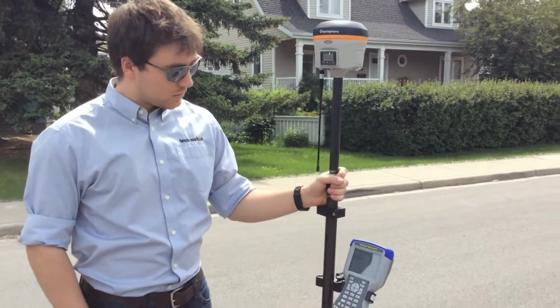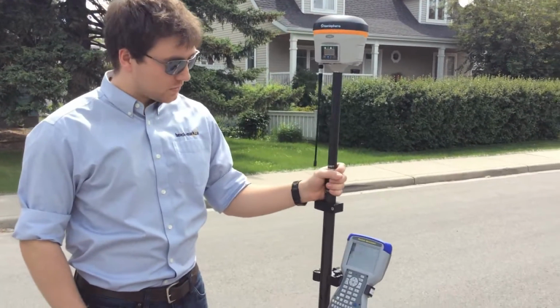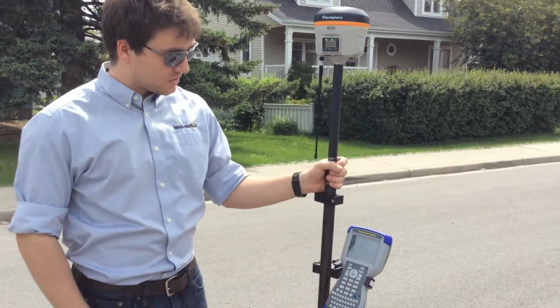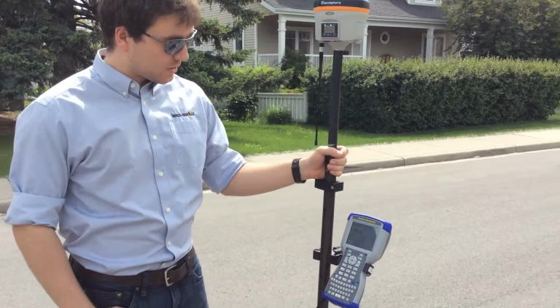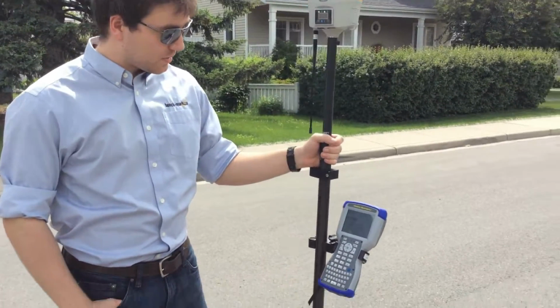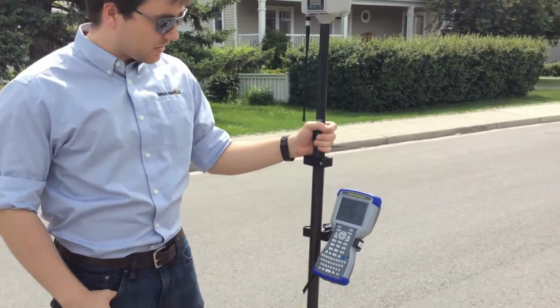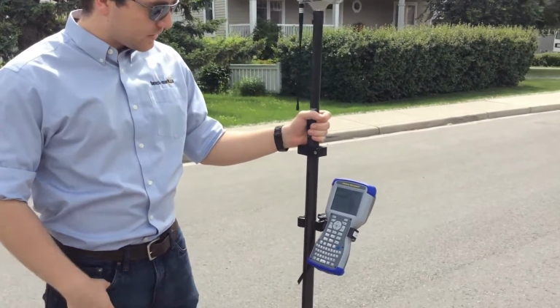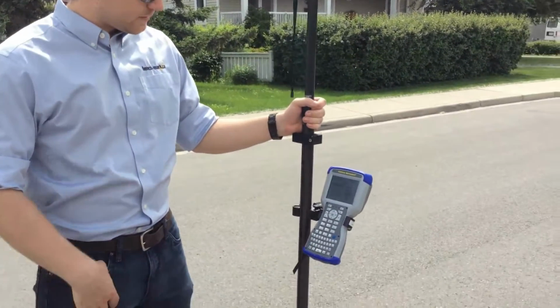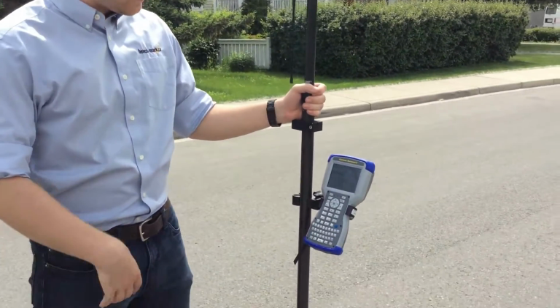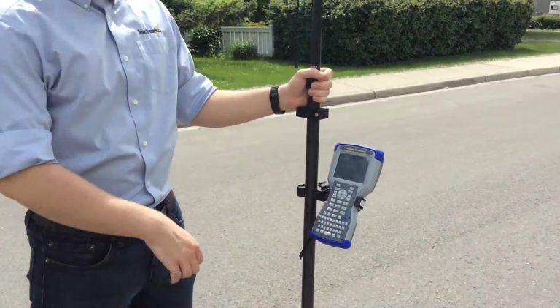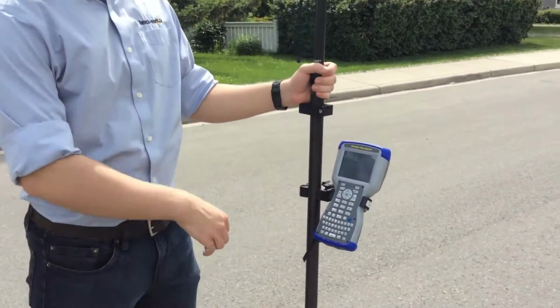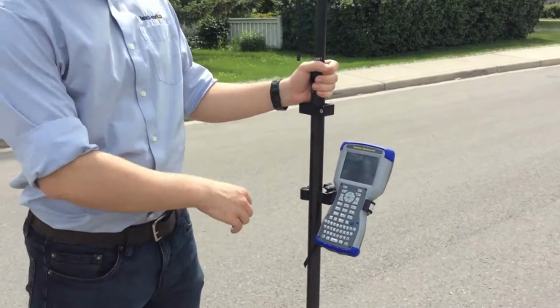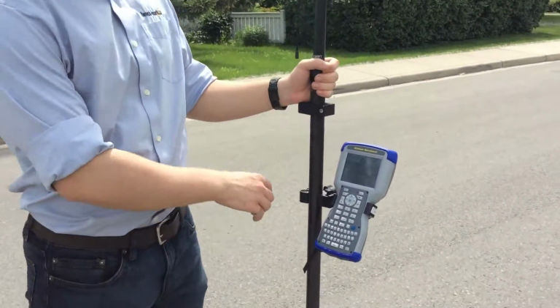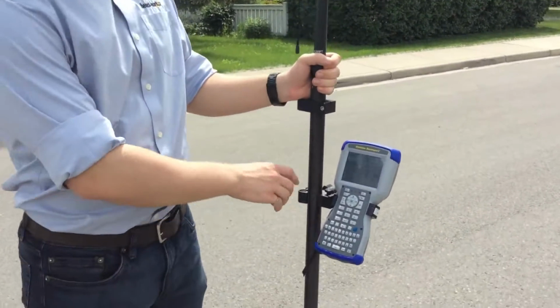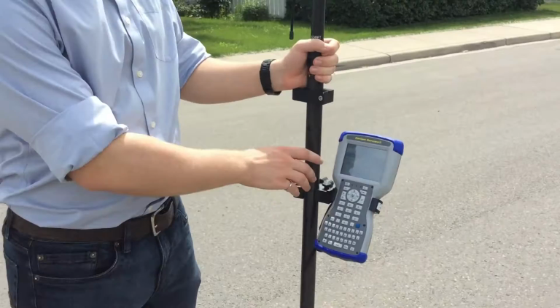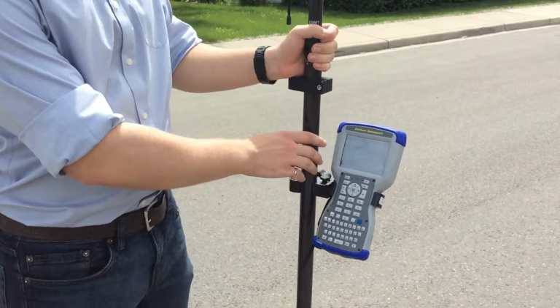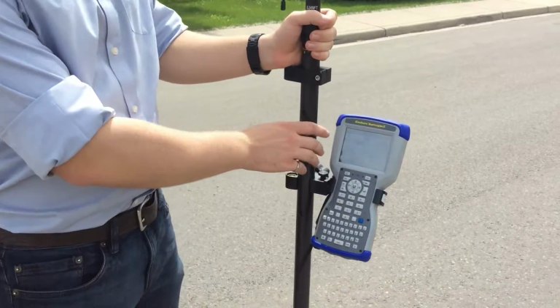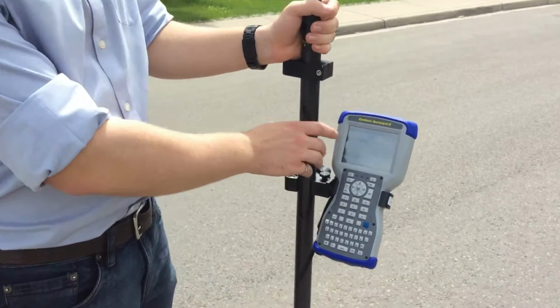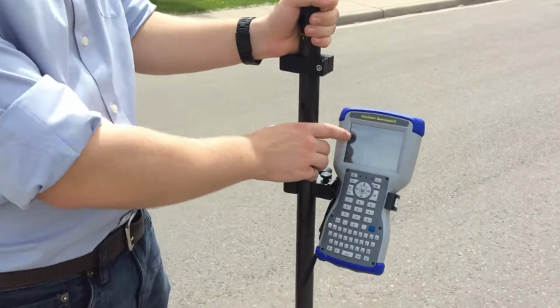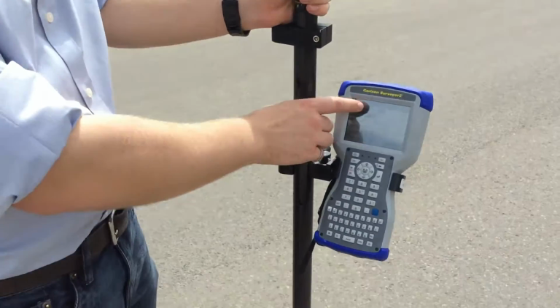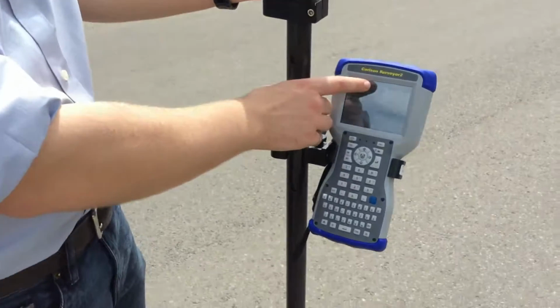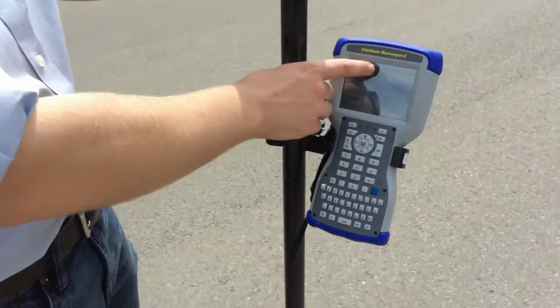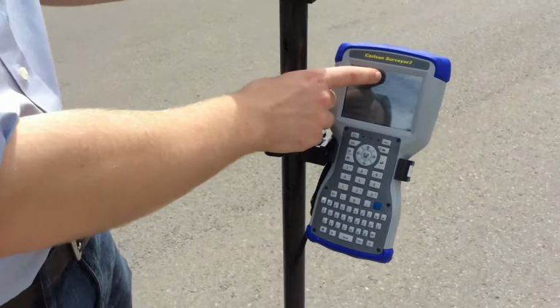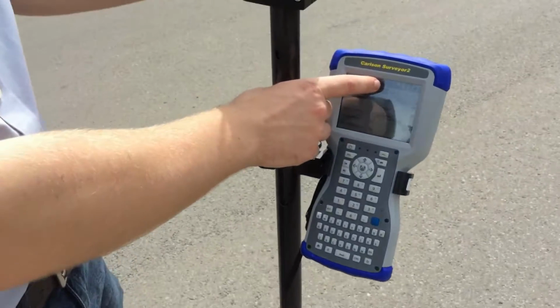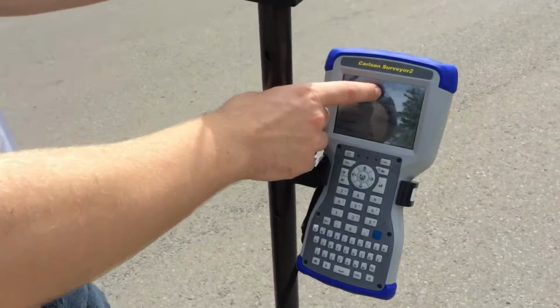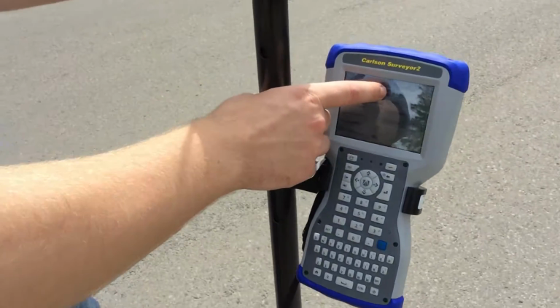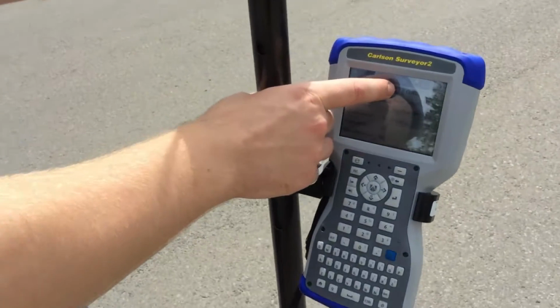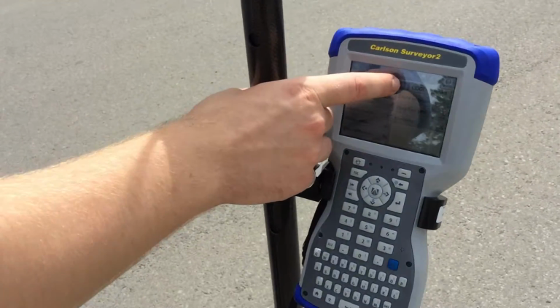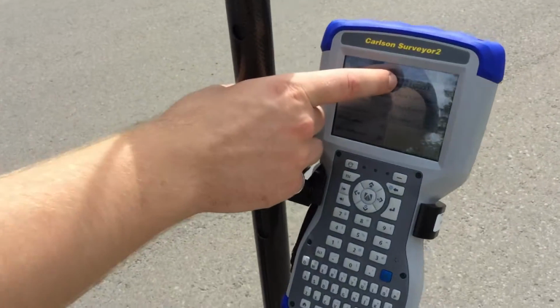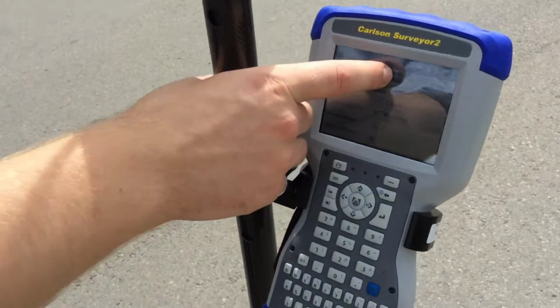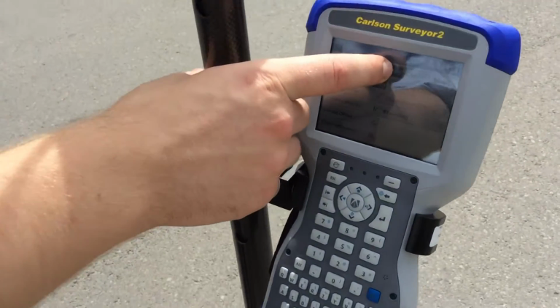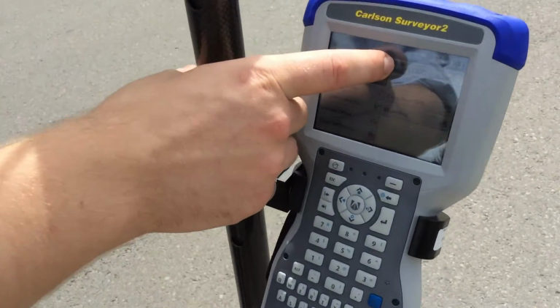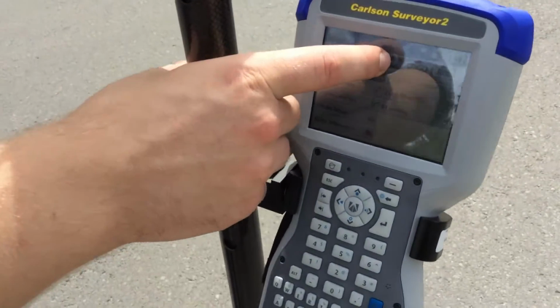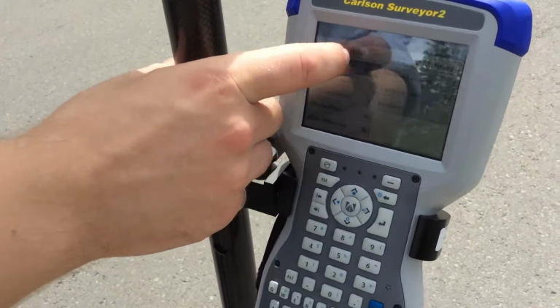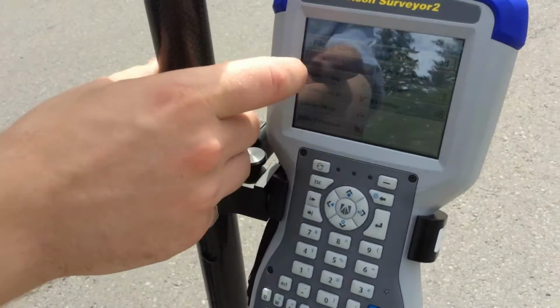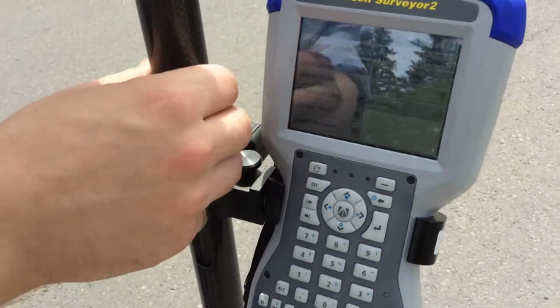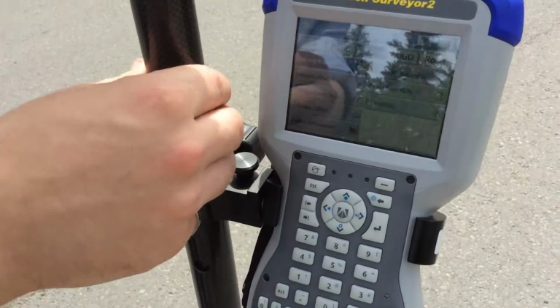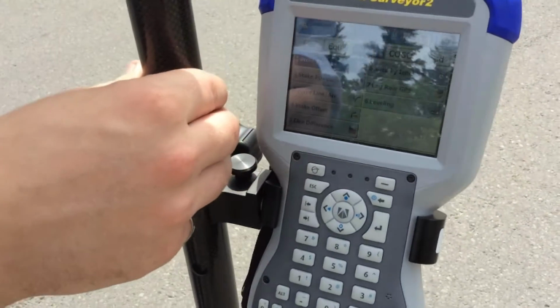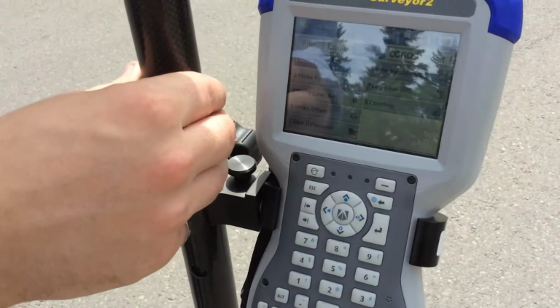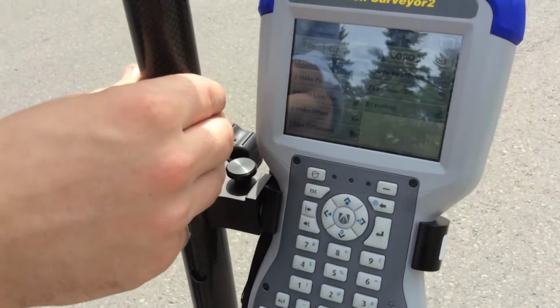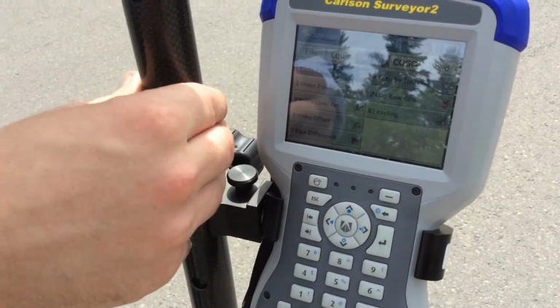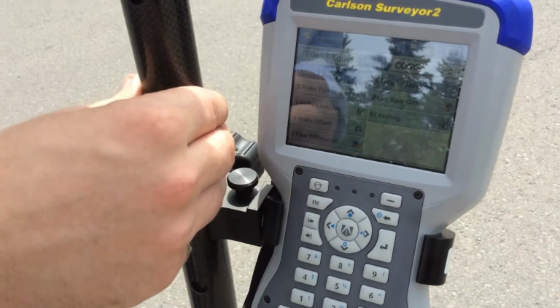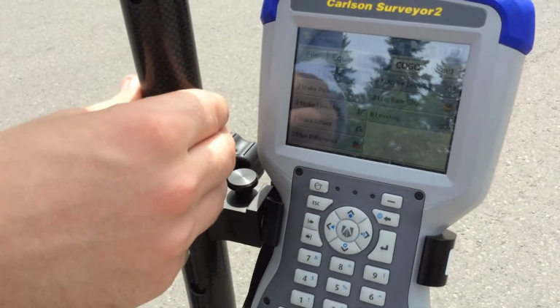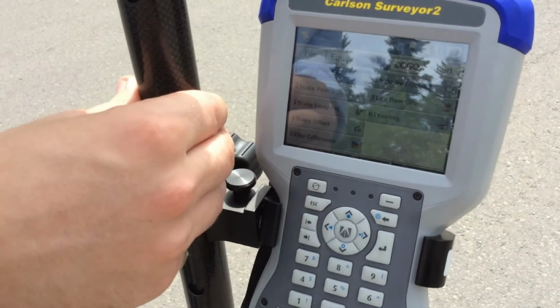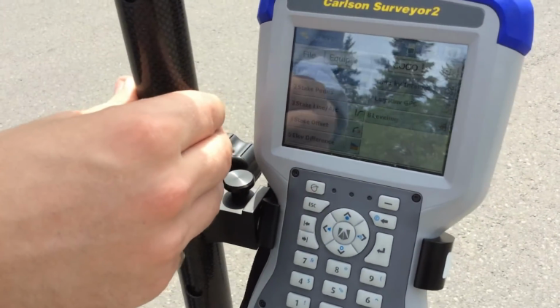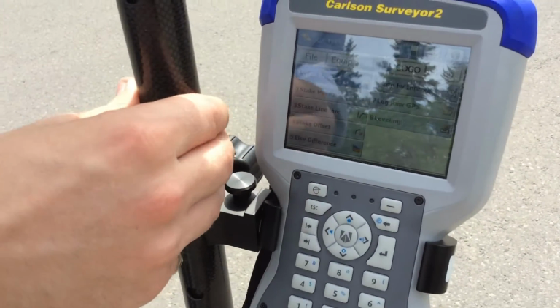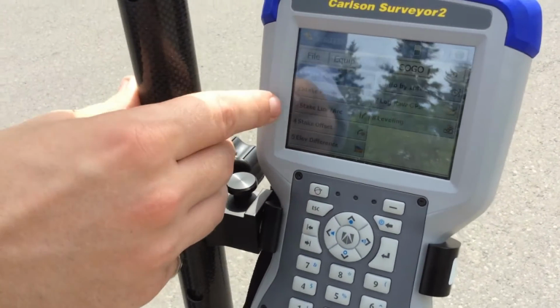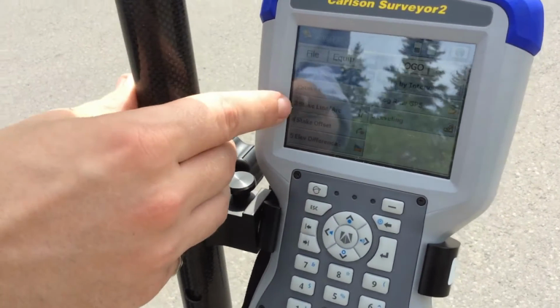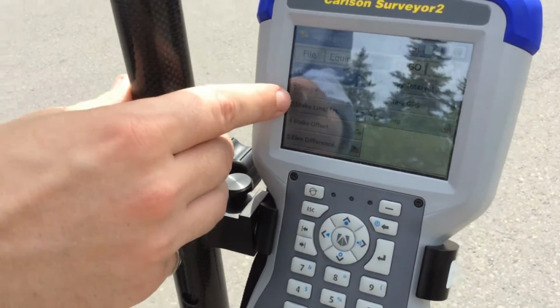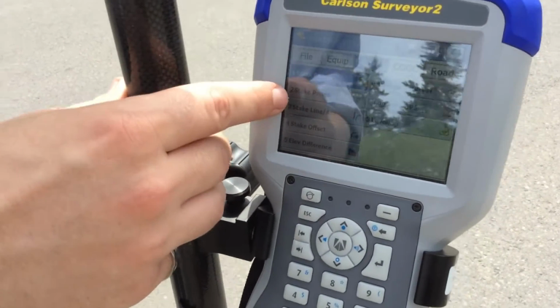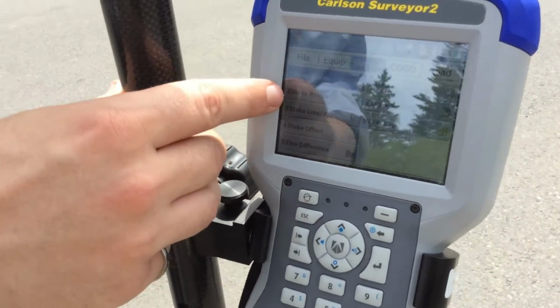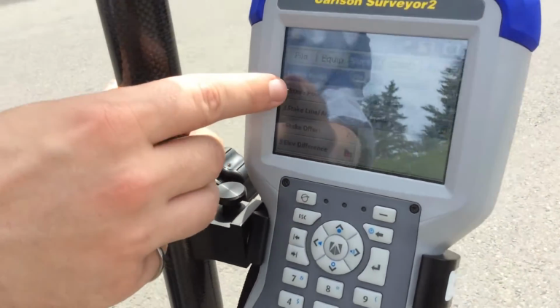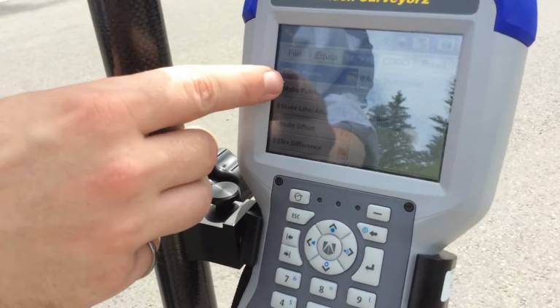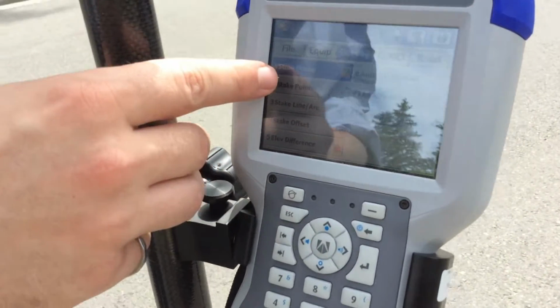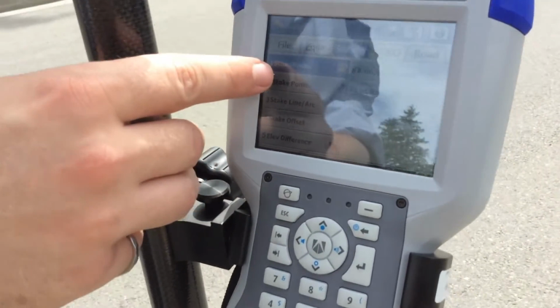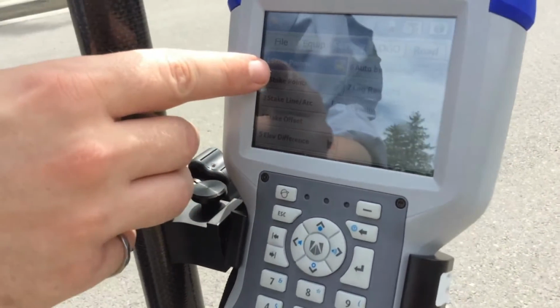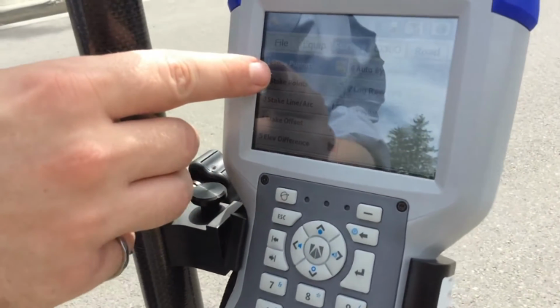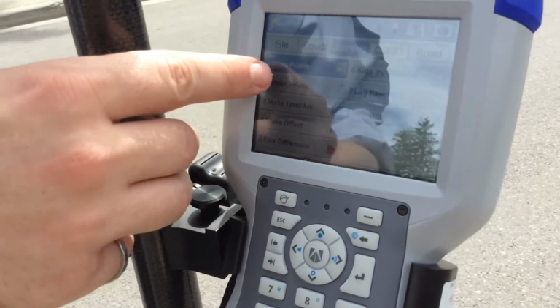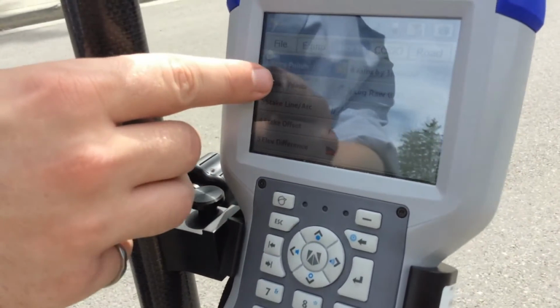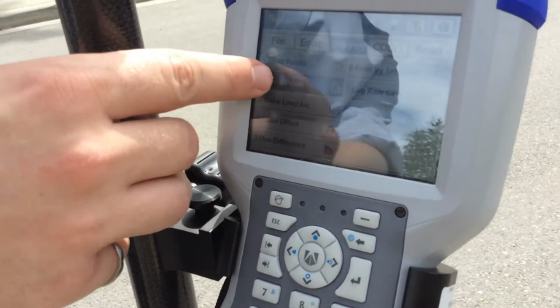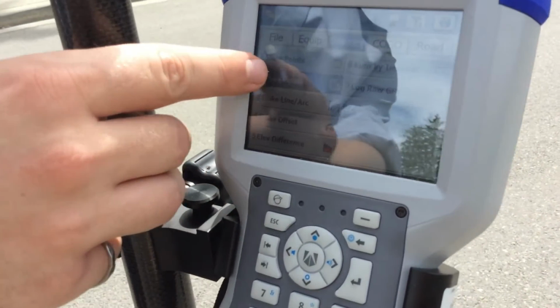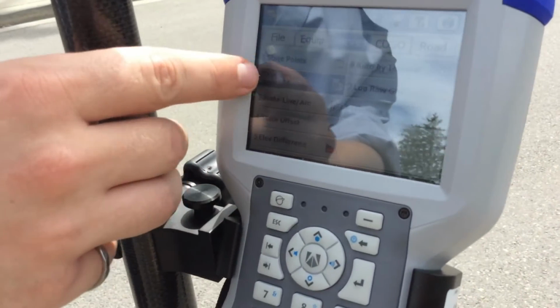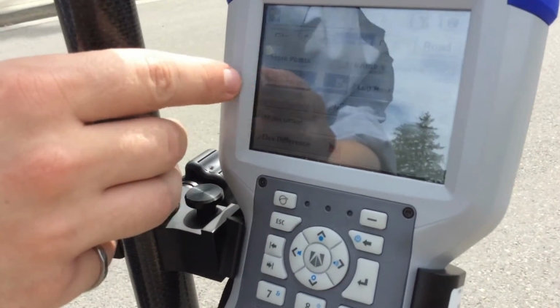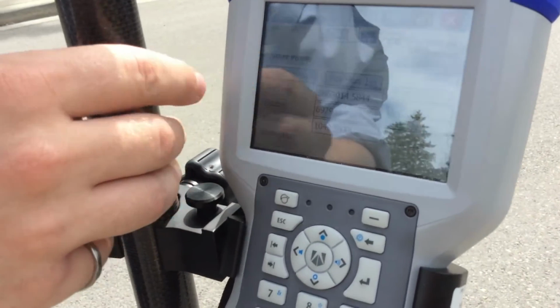So we just come in here, we're just going to go to the Survey tab, and then from there we're going to click on Stake Point.